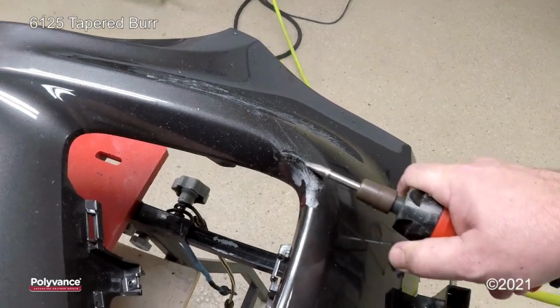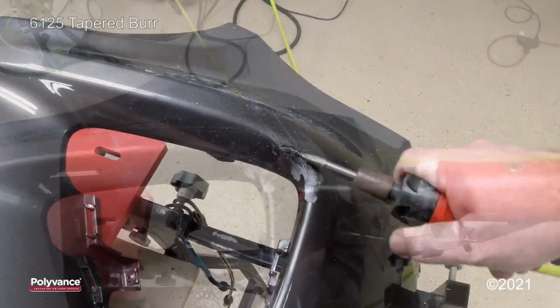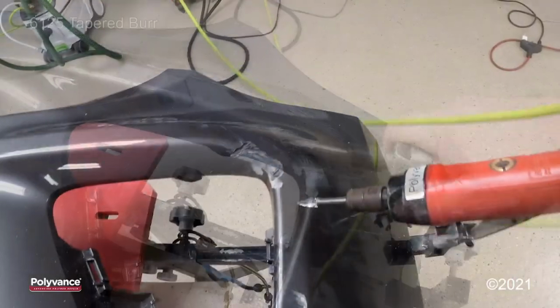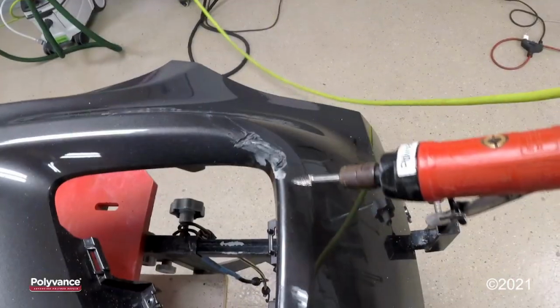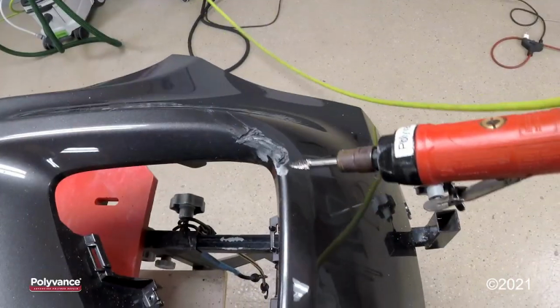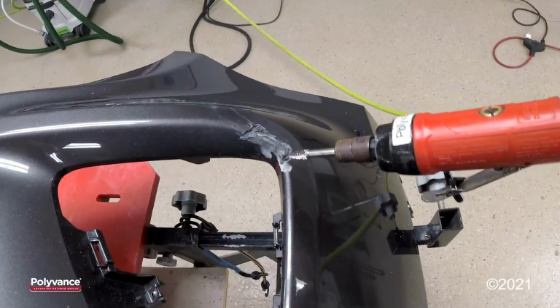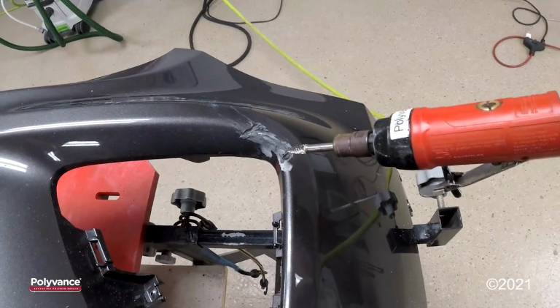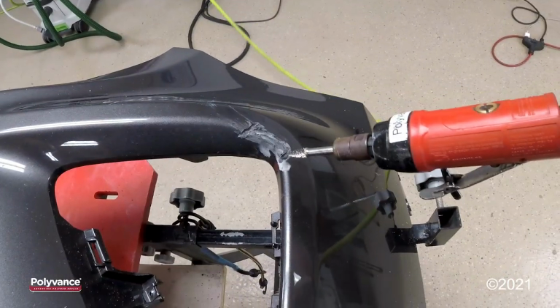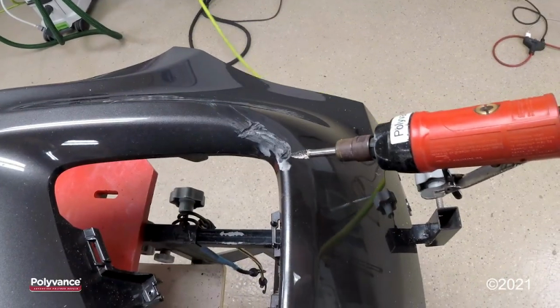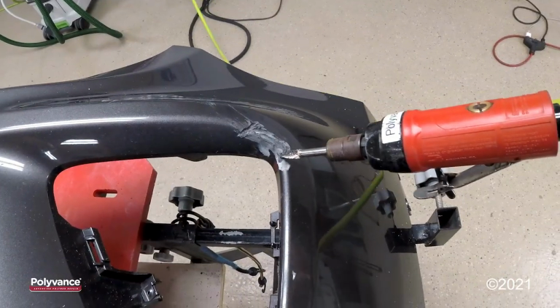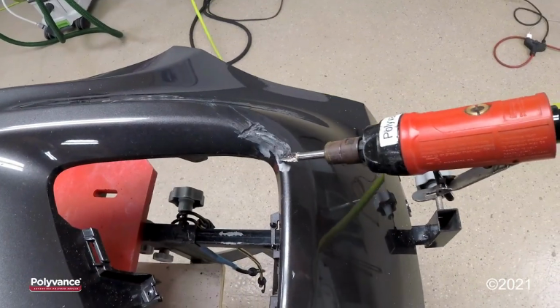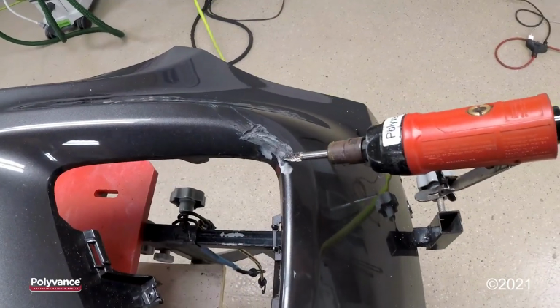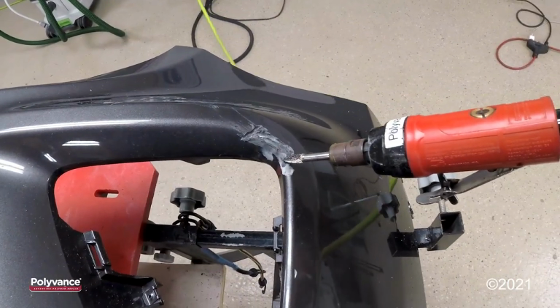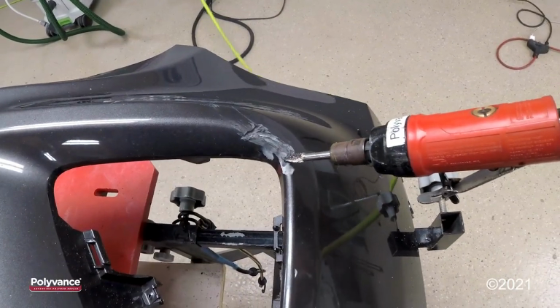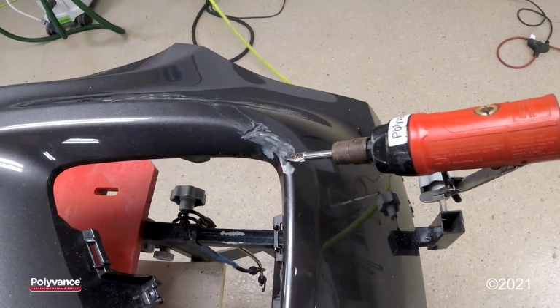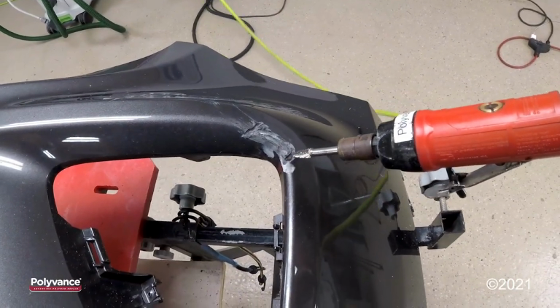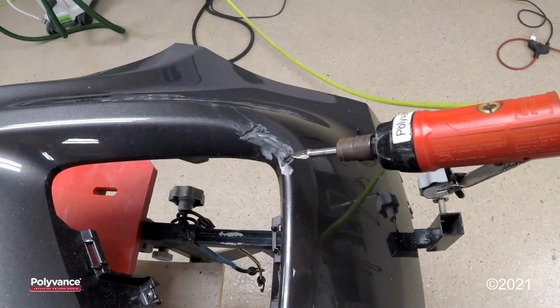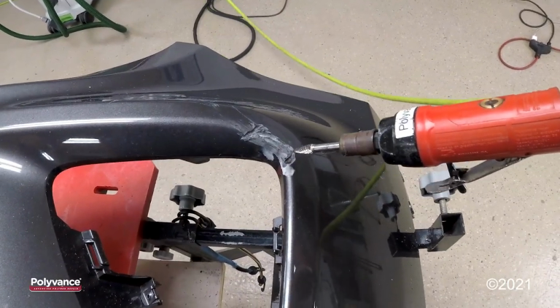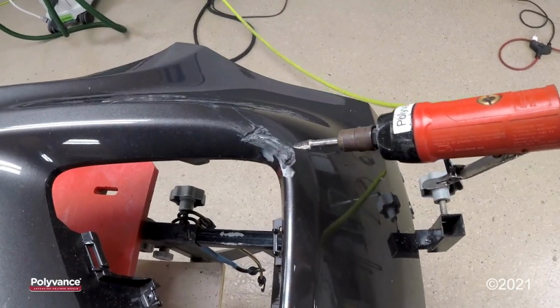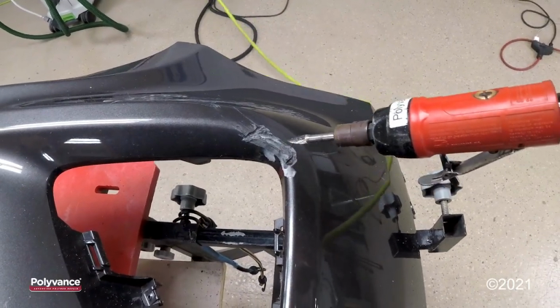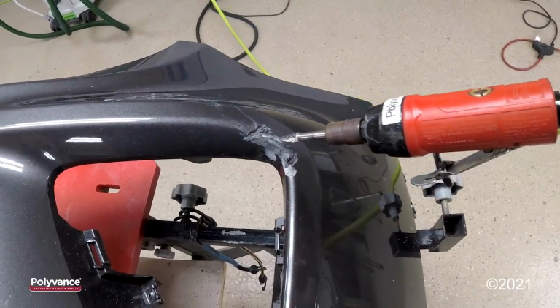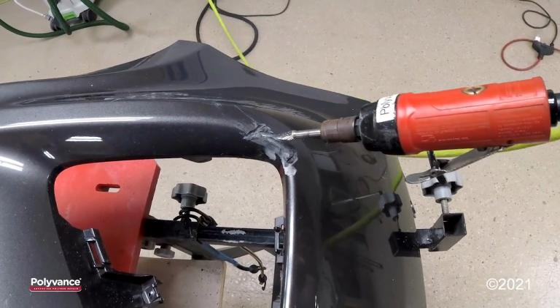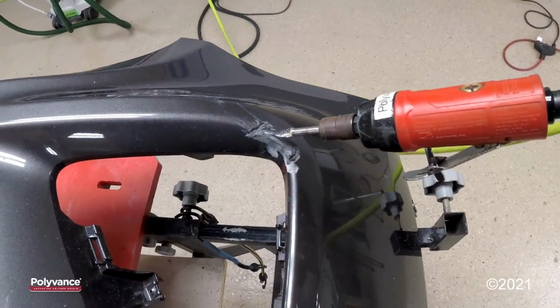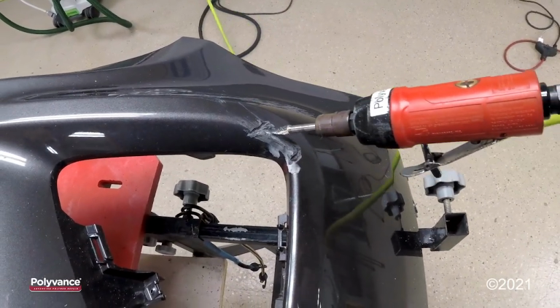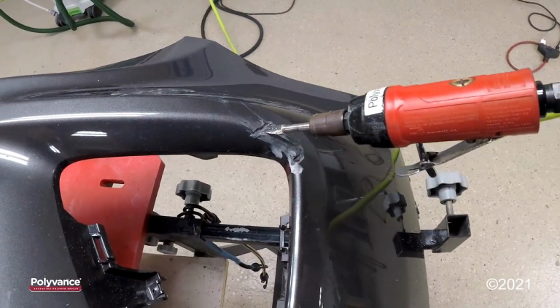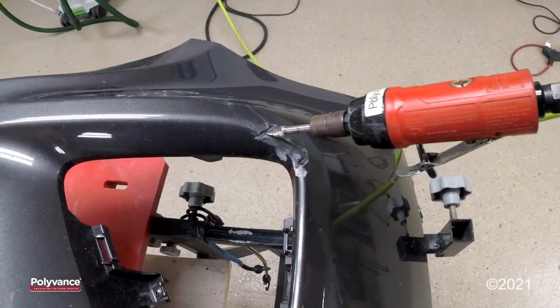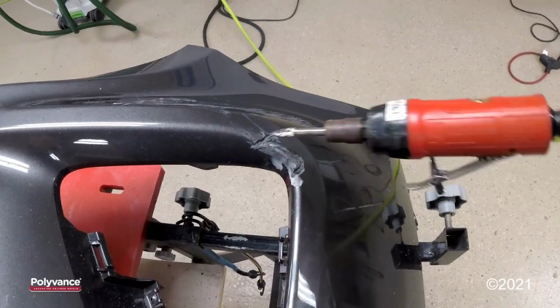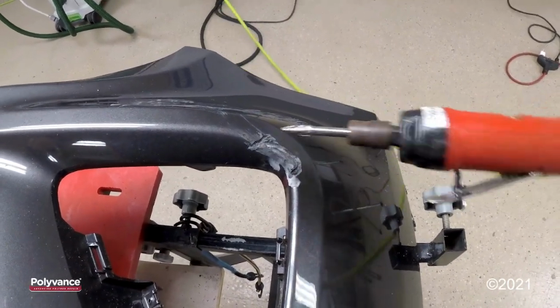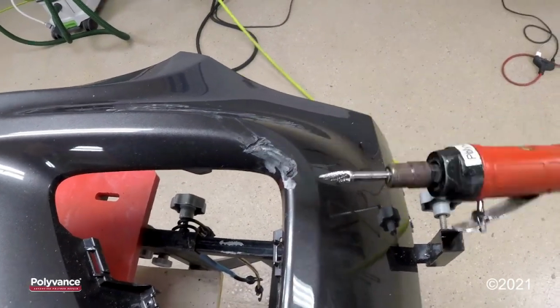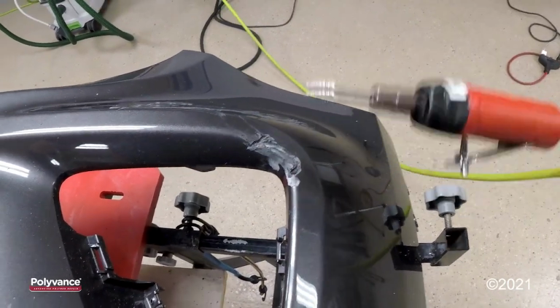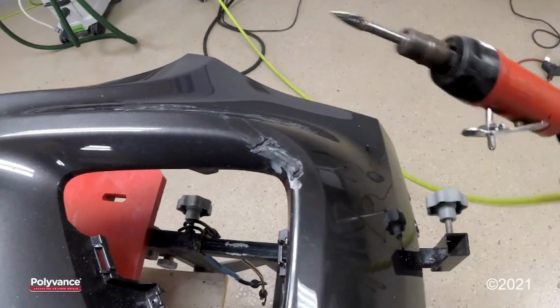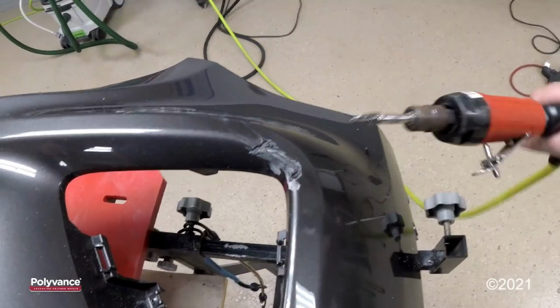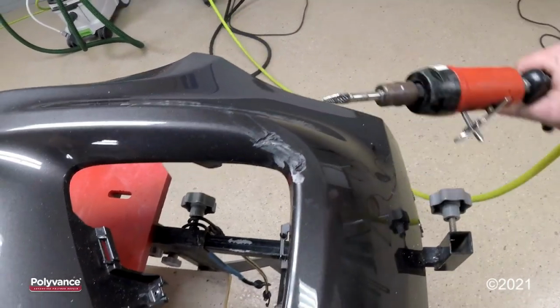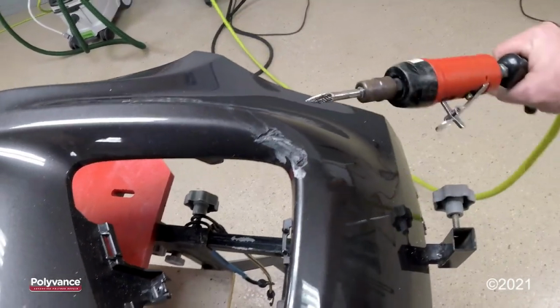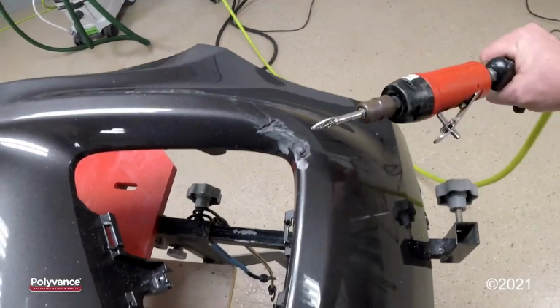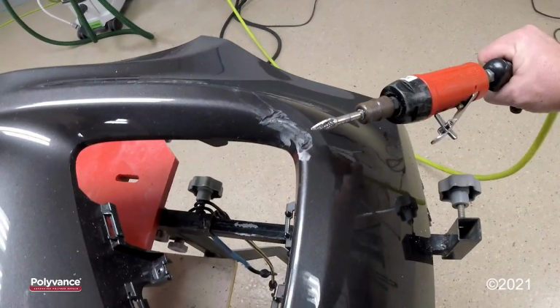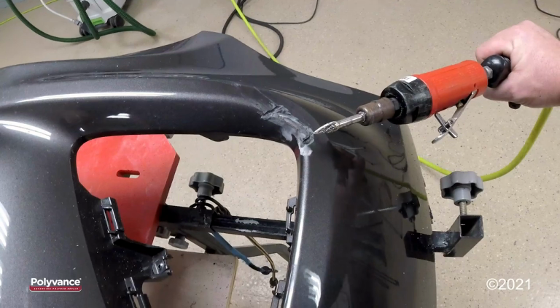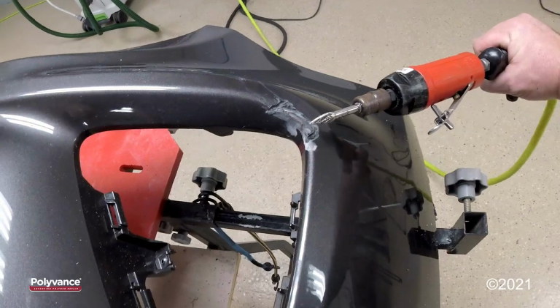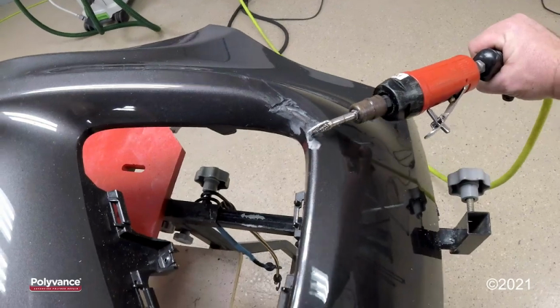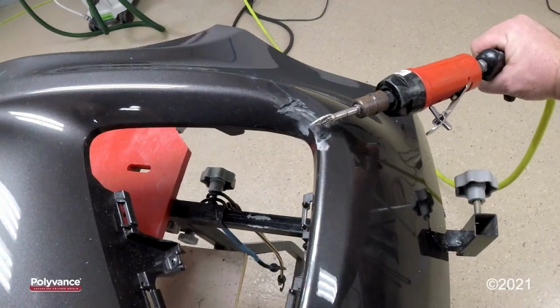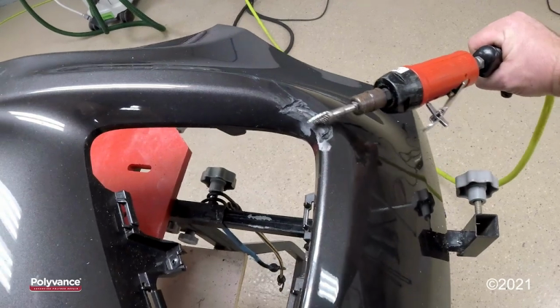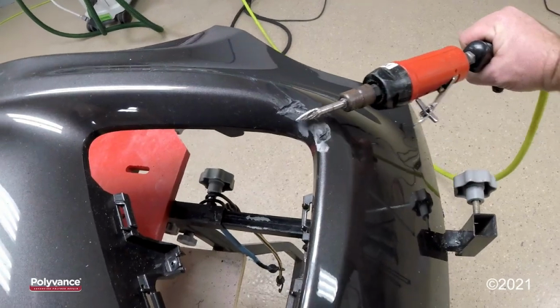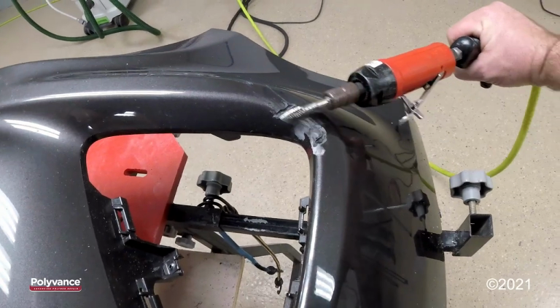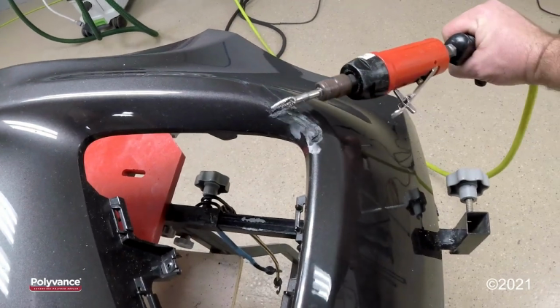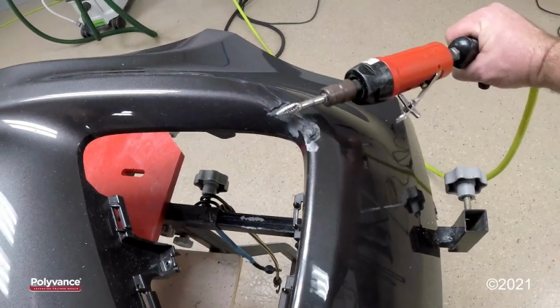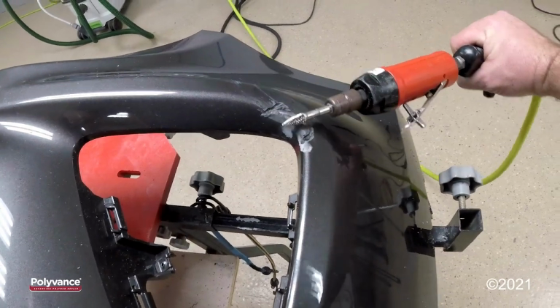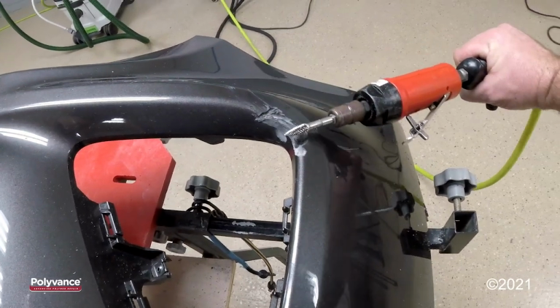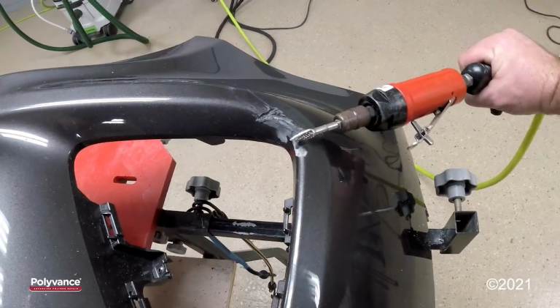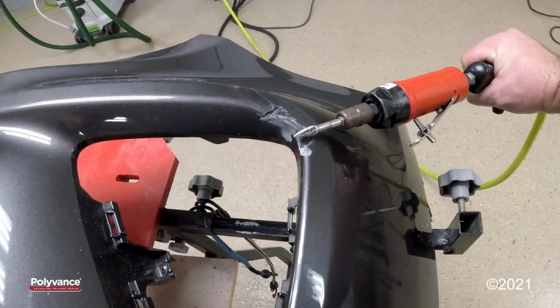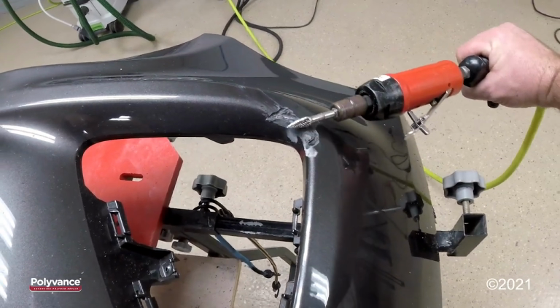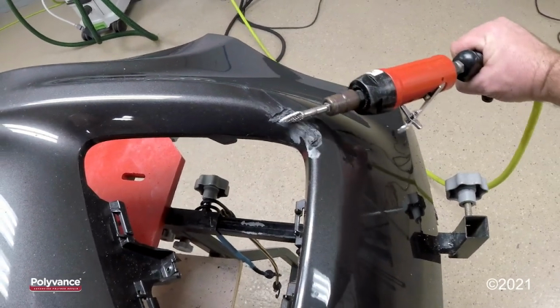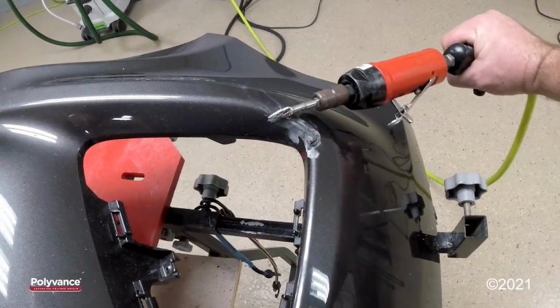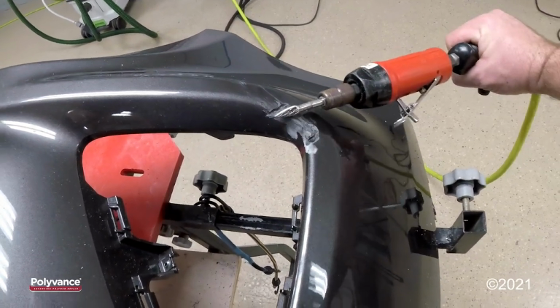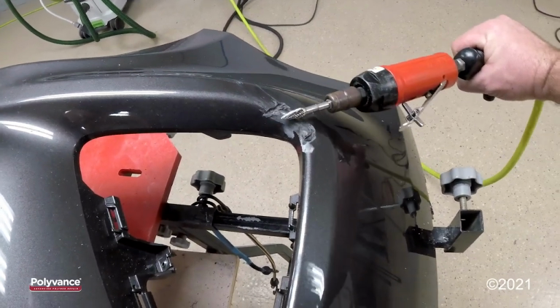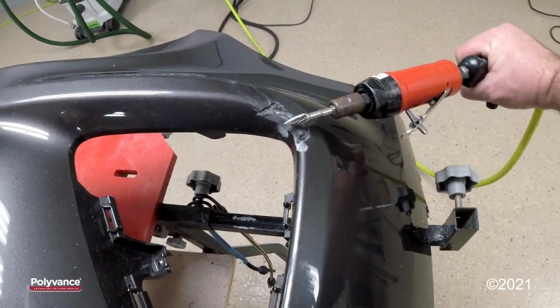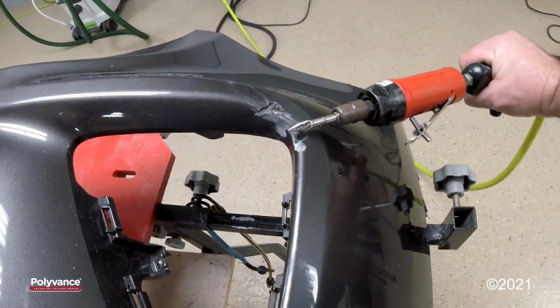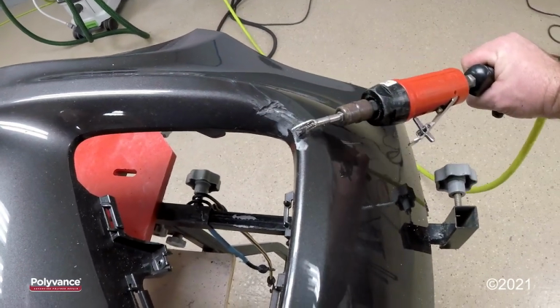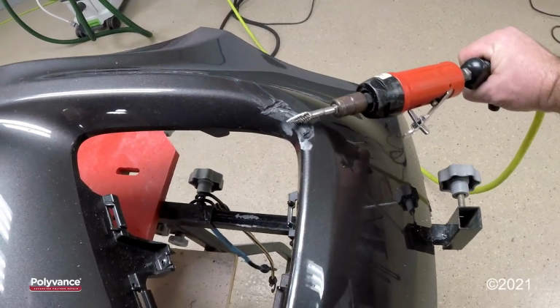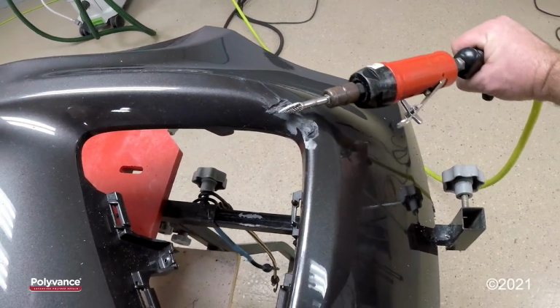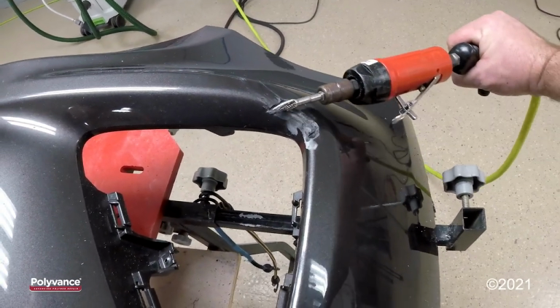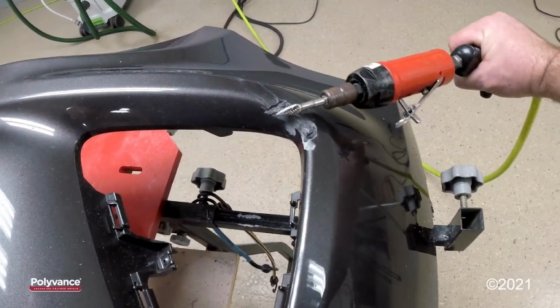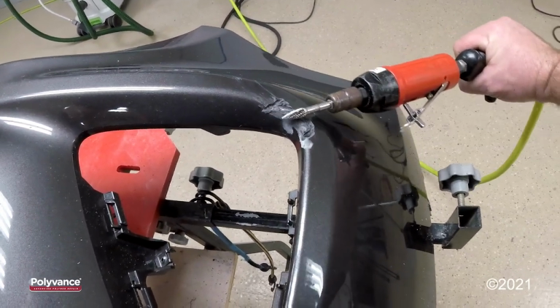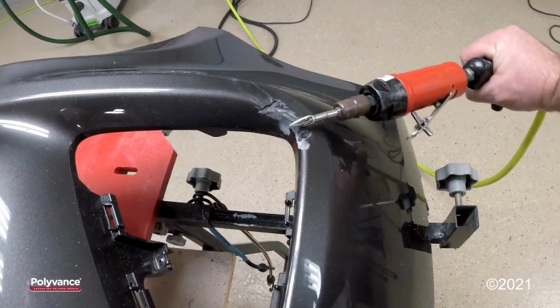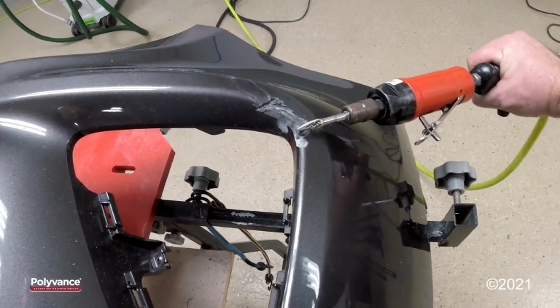I've got my v-groove along the crack and I also went ahead and shaved off a high spot right here.